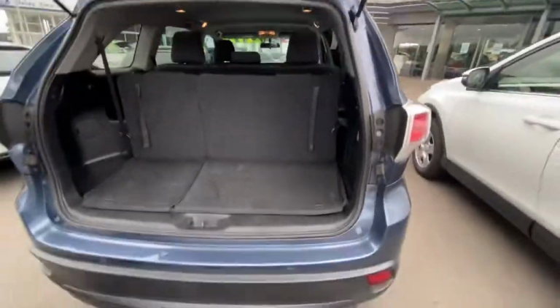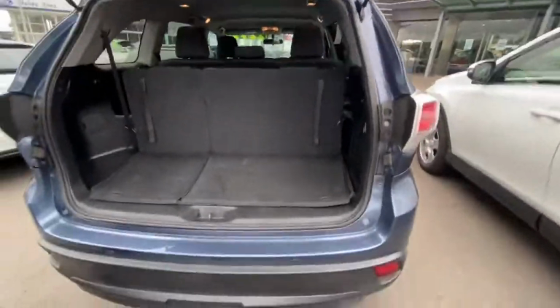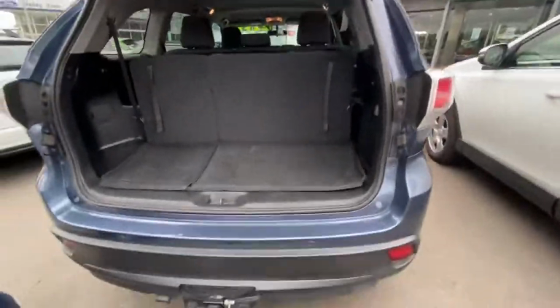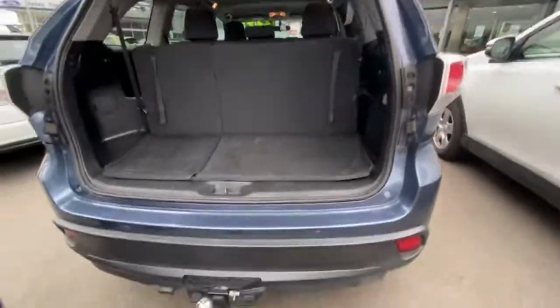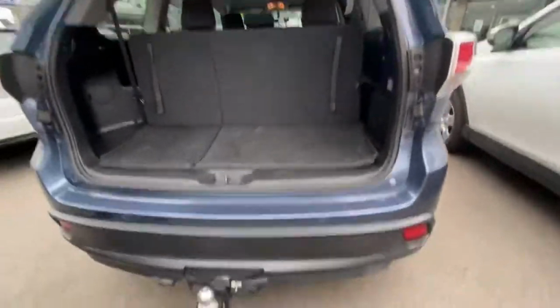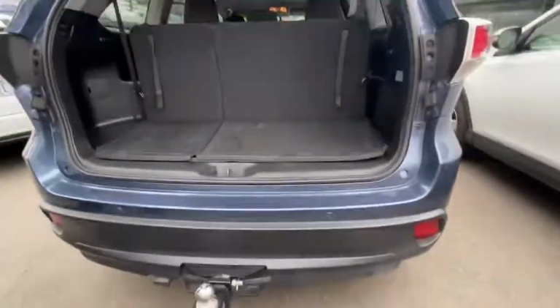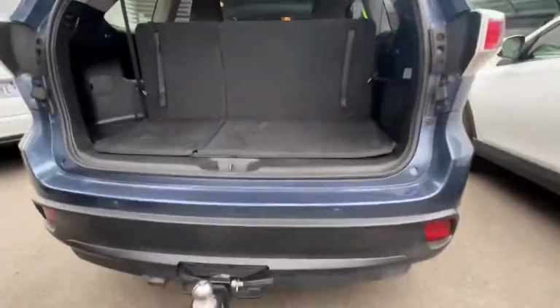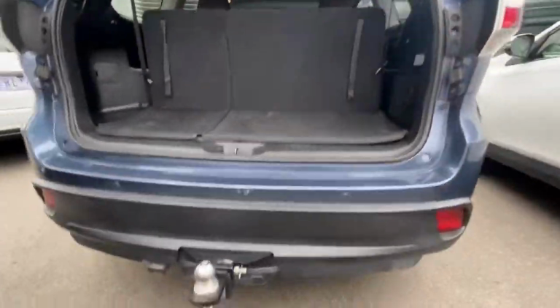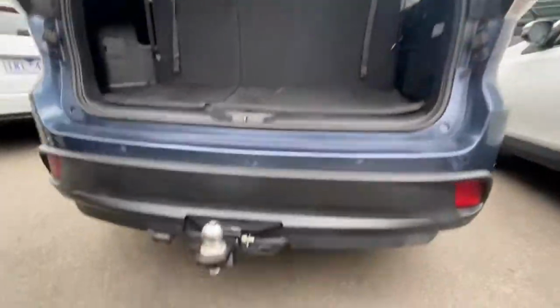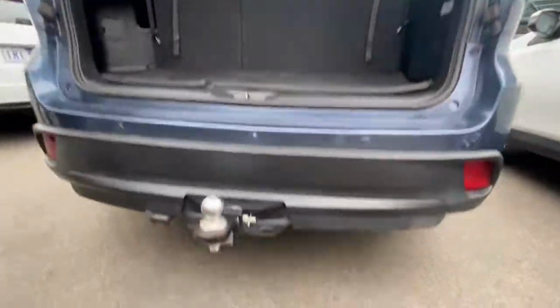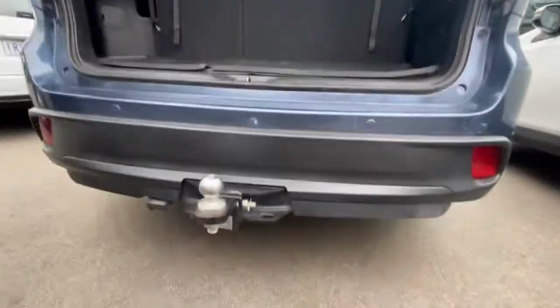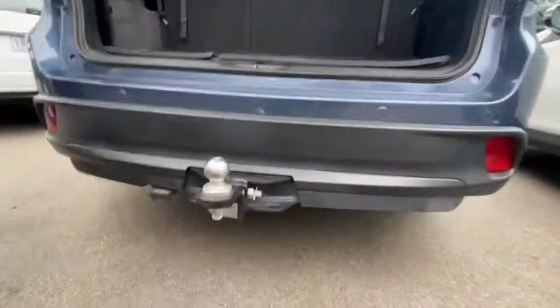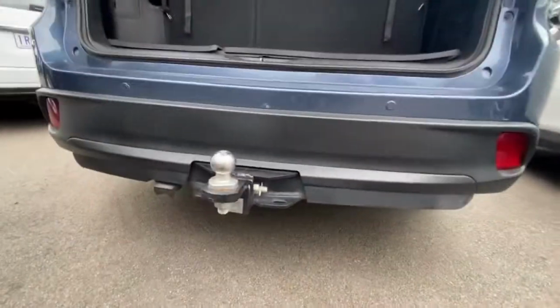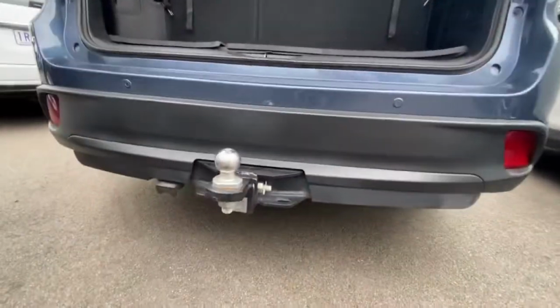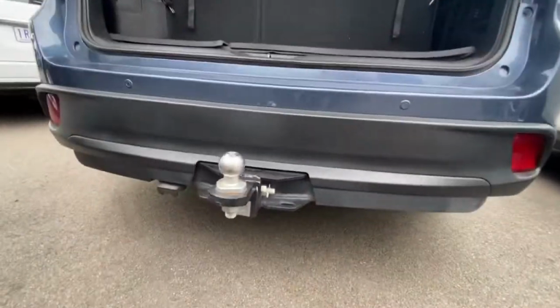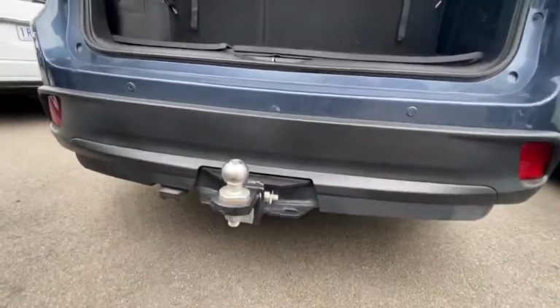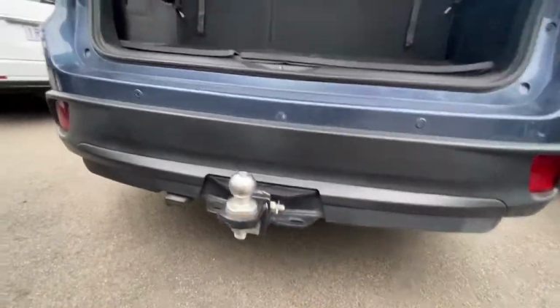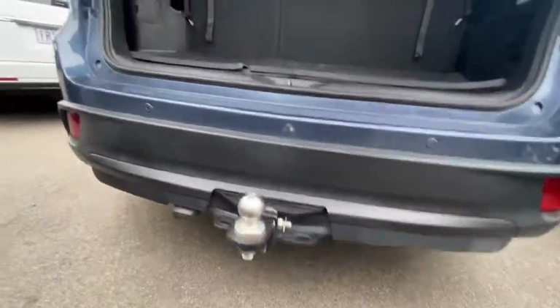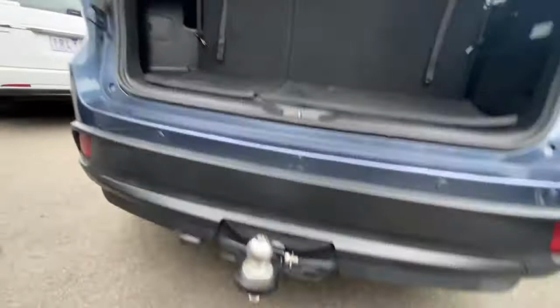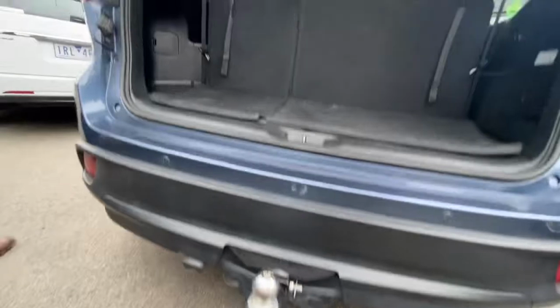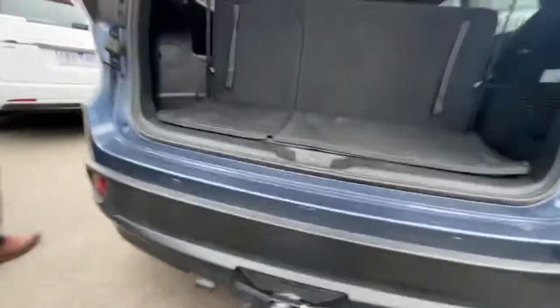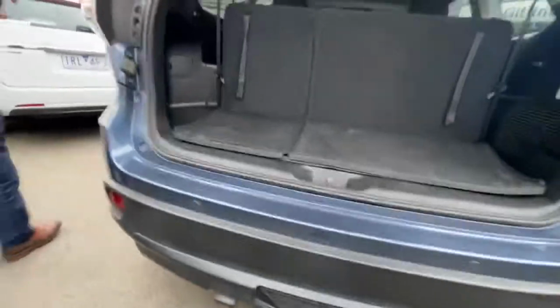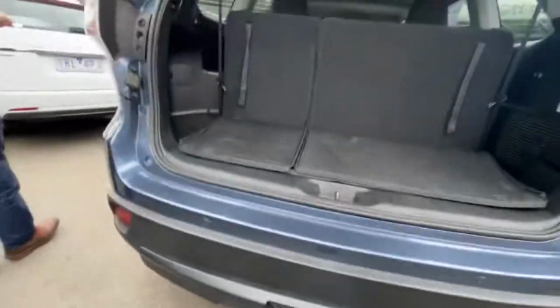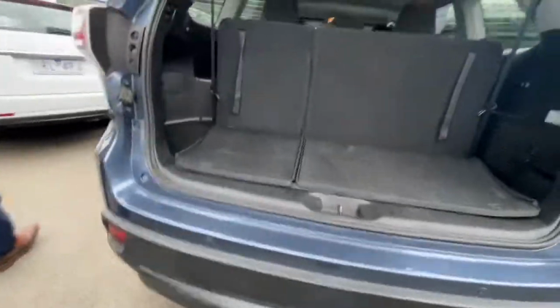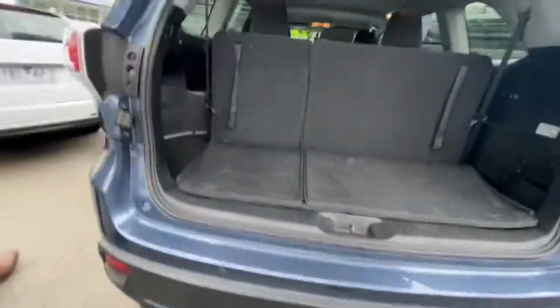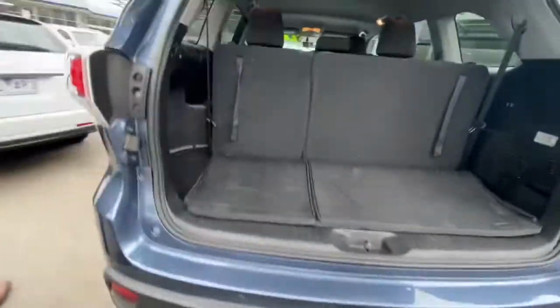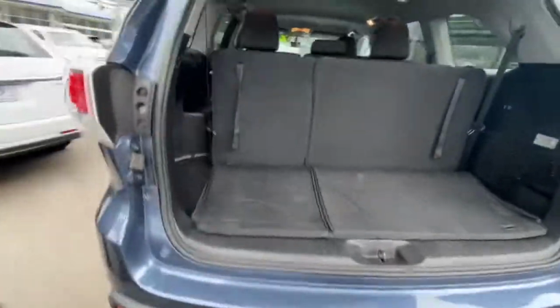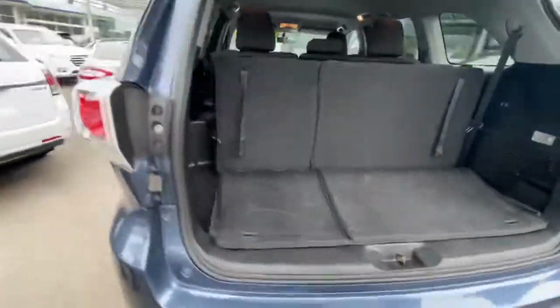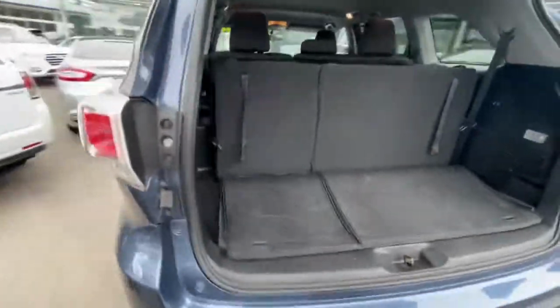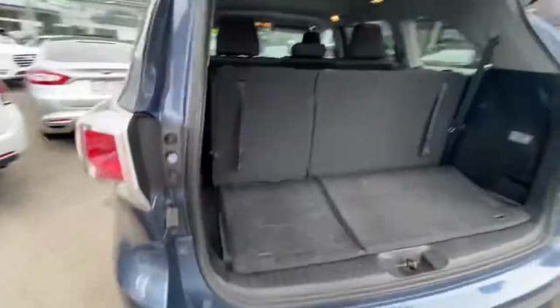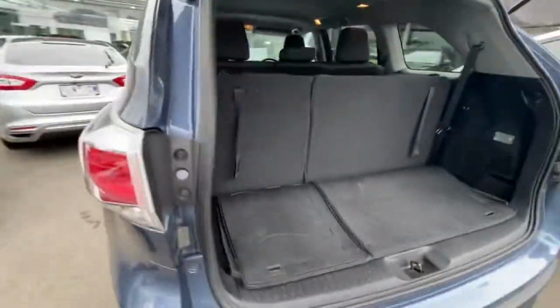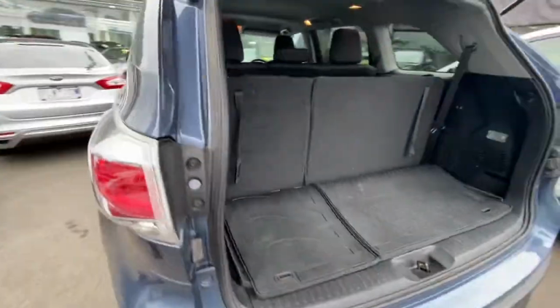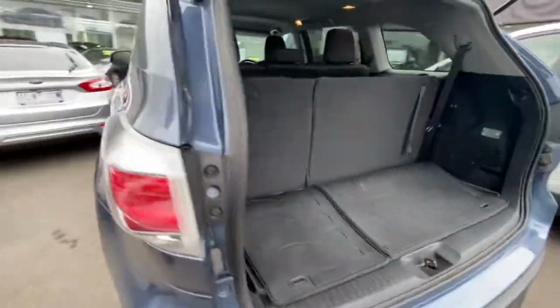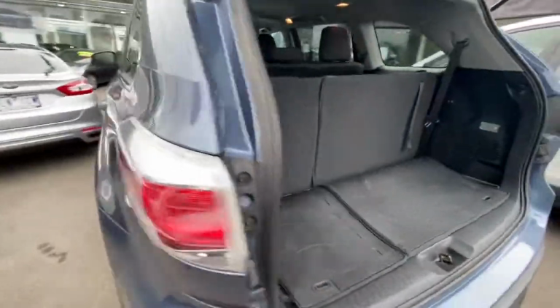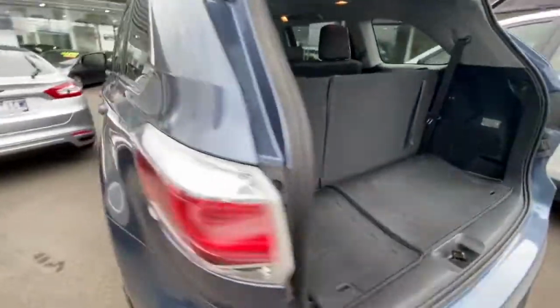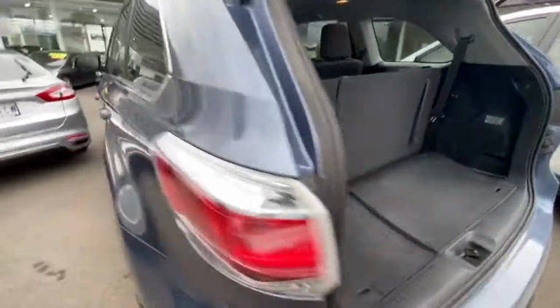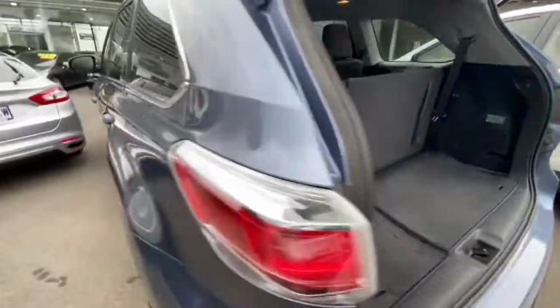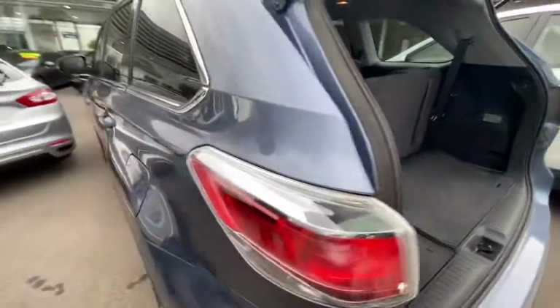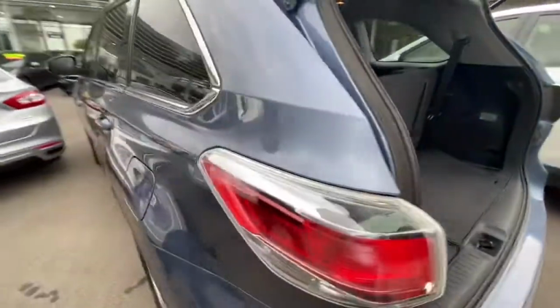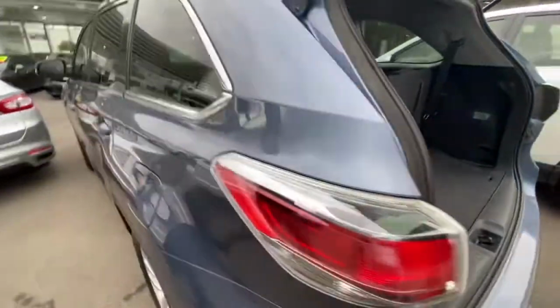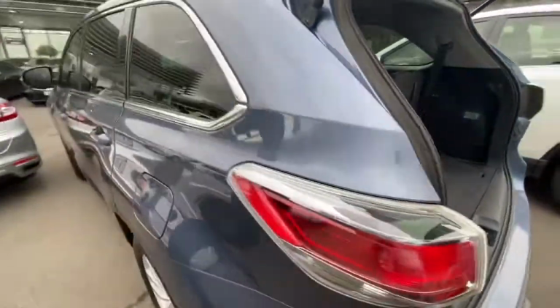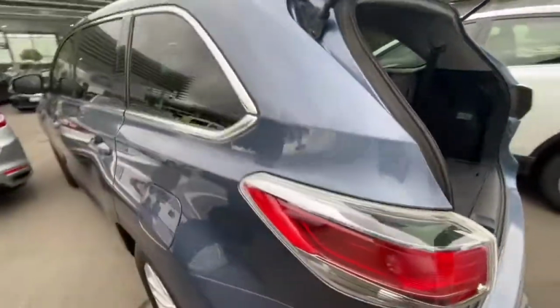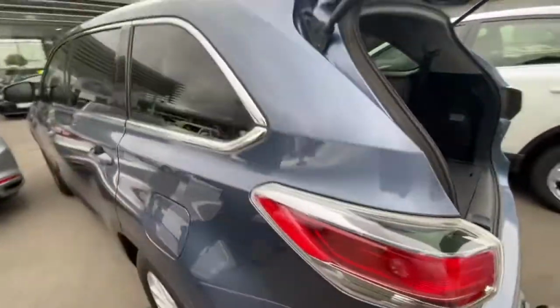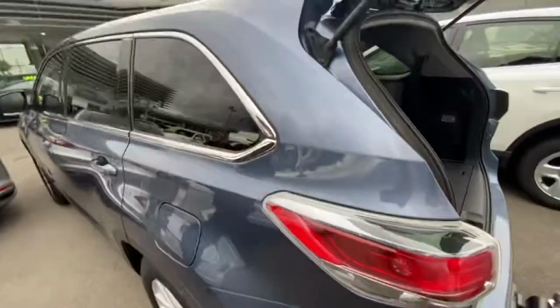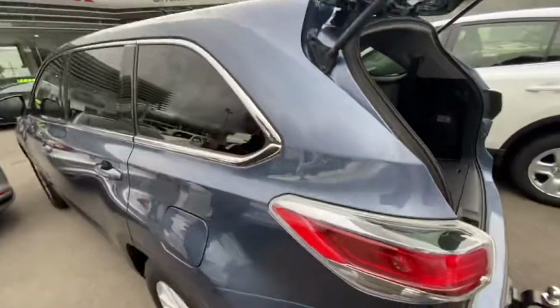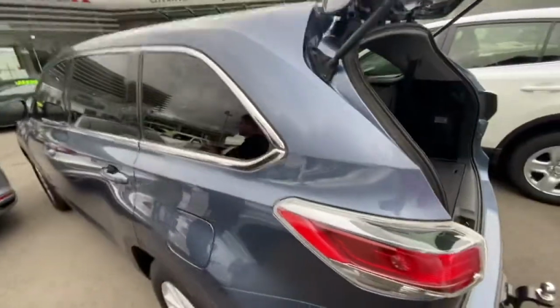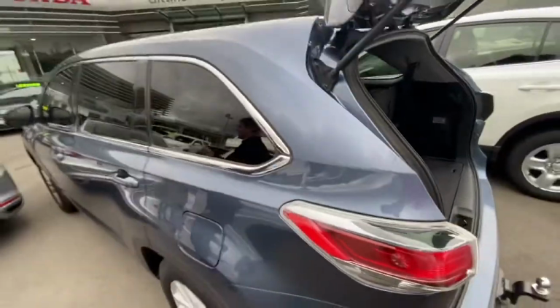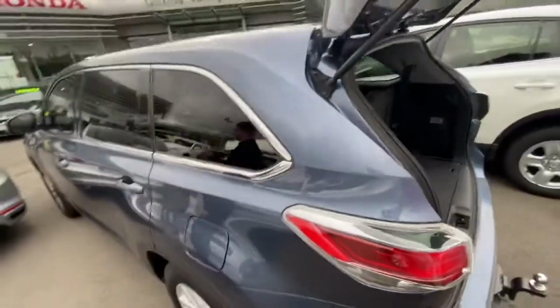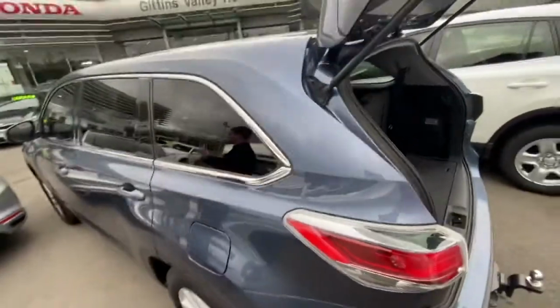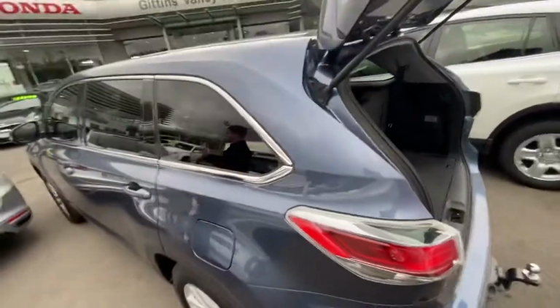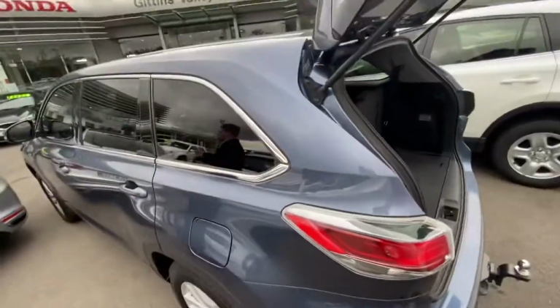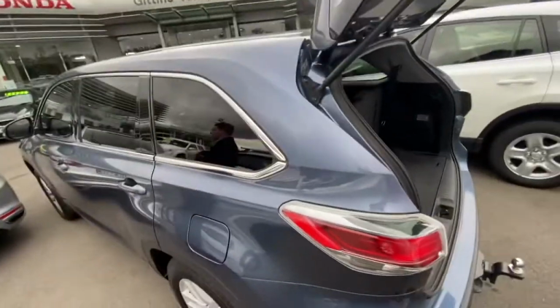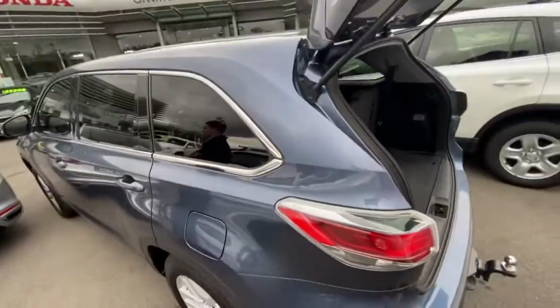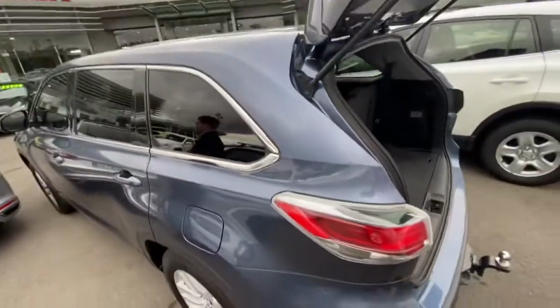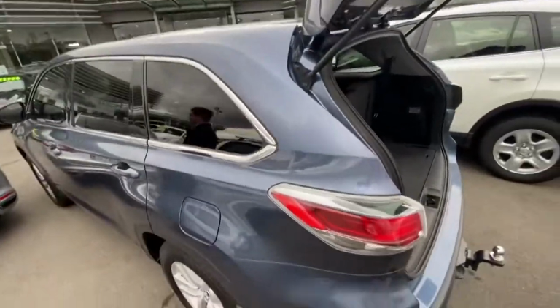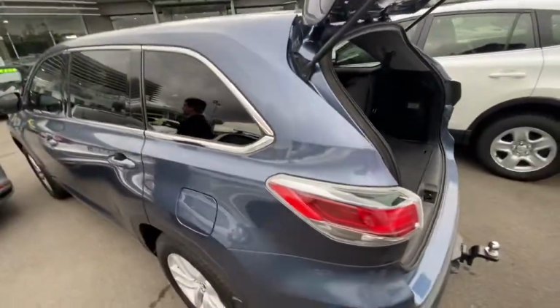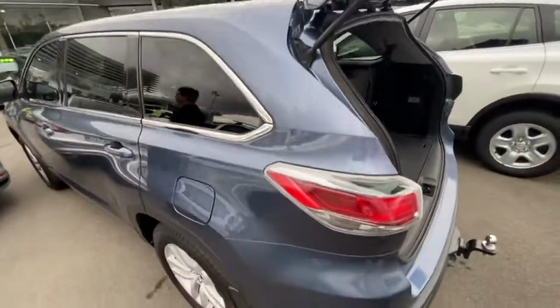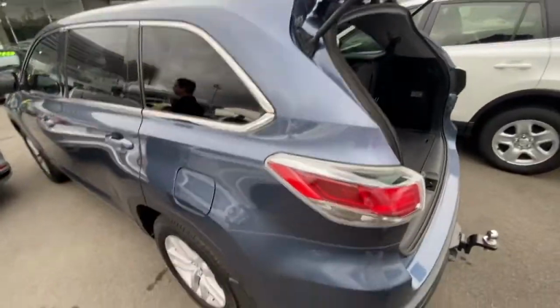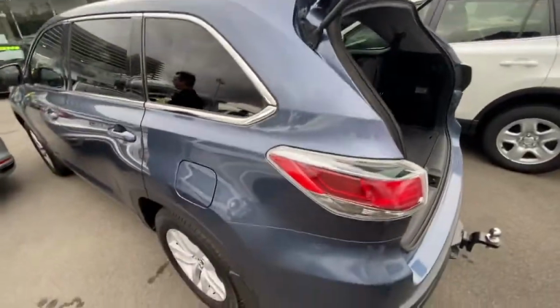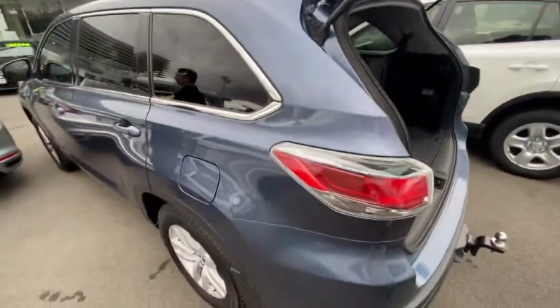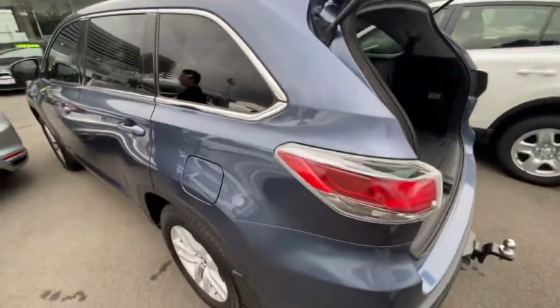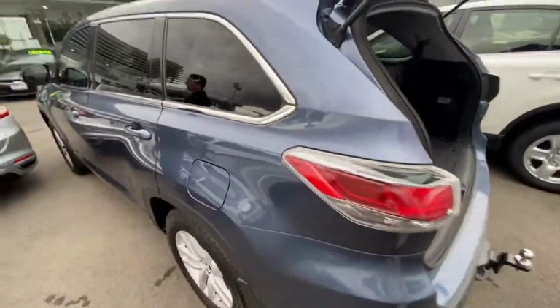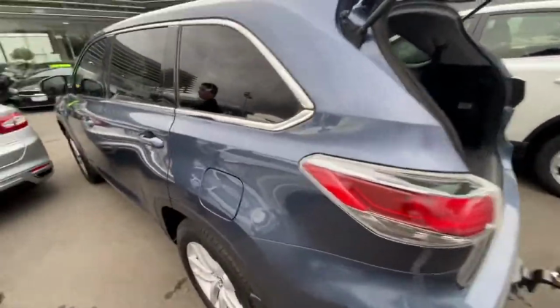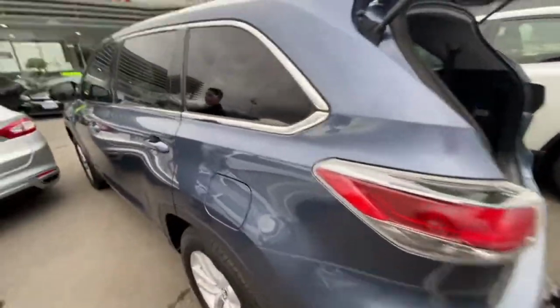It does come complete with two keys and complete service history as well. It's in just absolutely stunning condition all the way through.